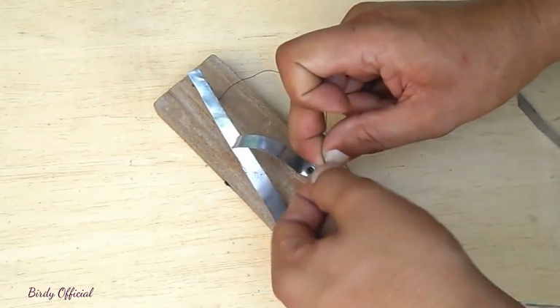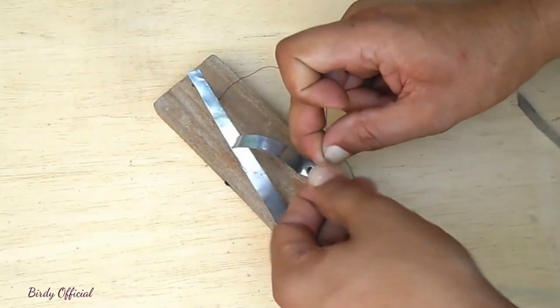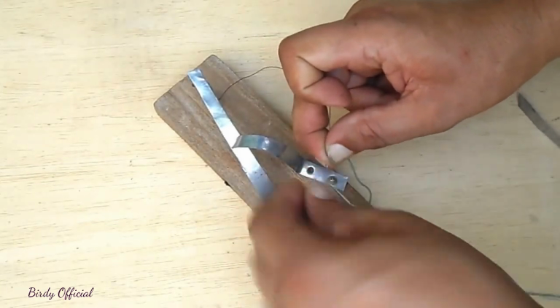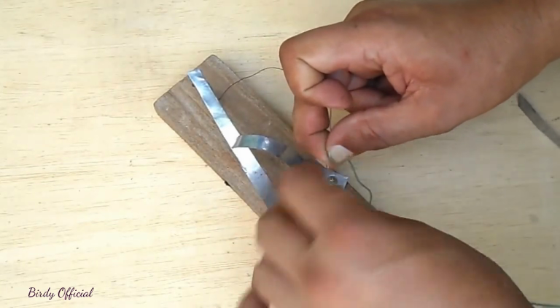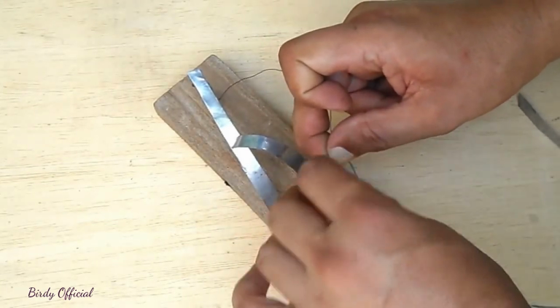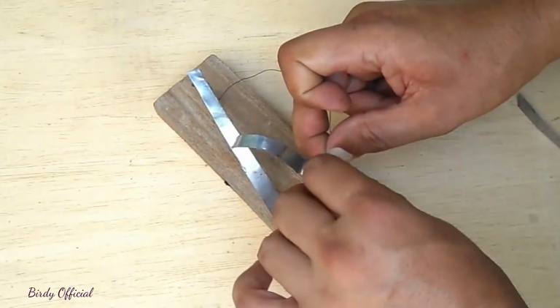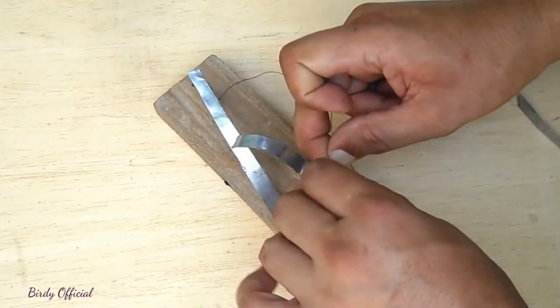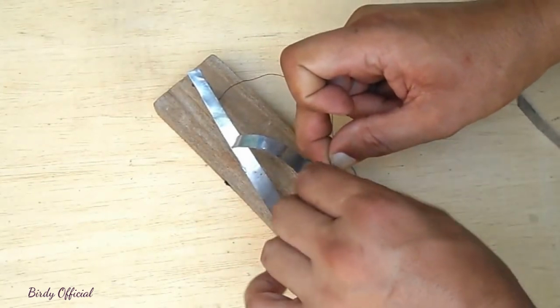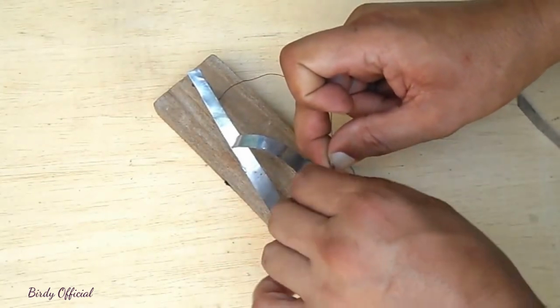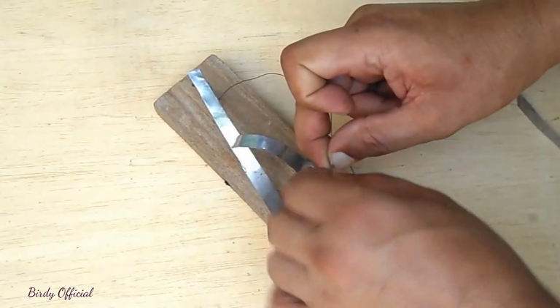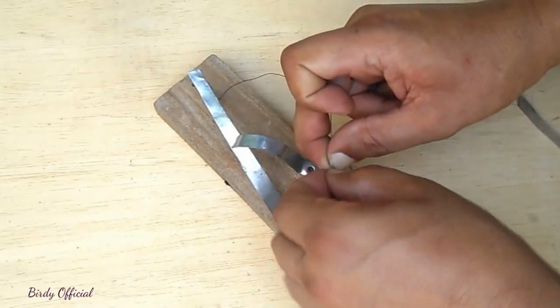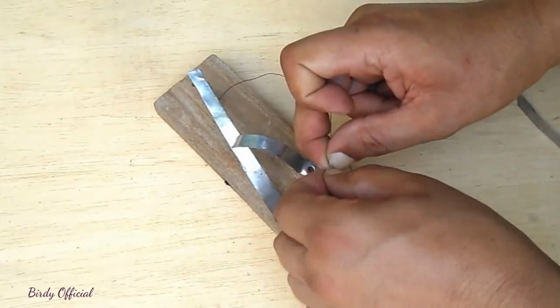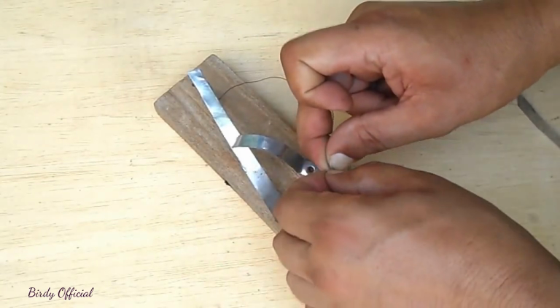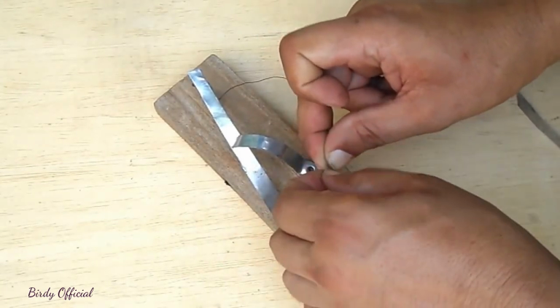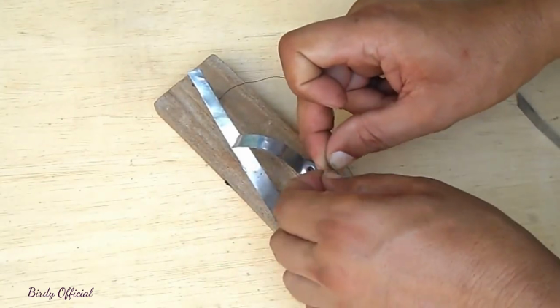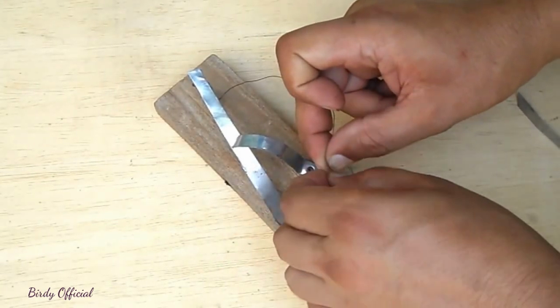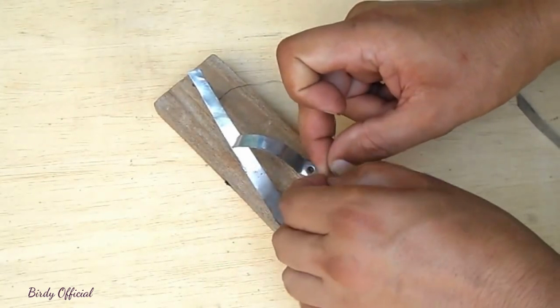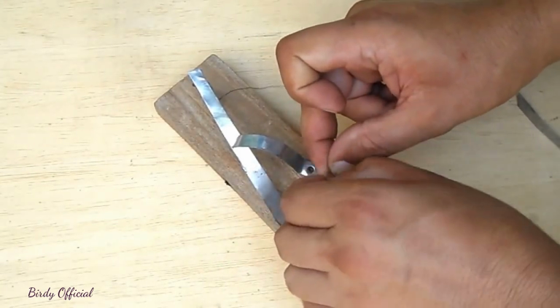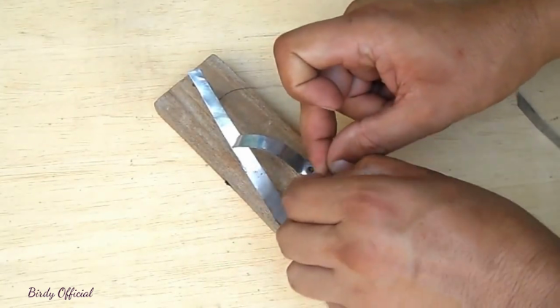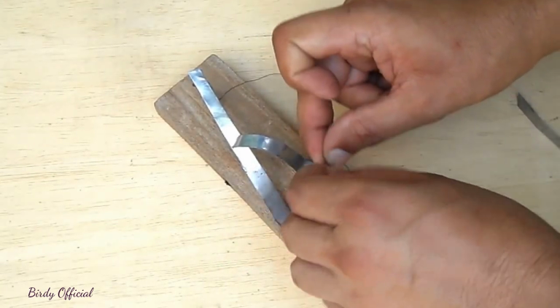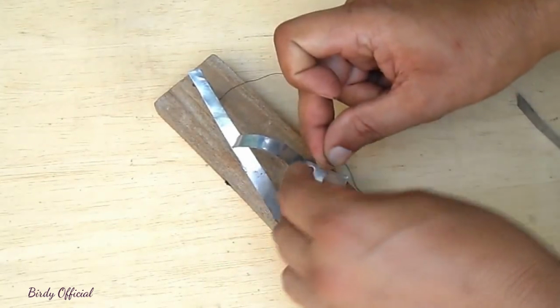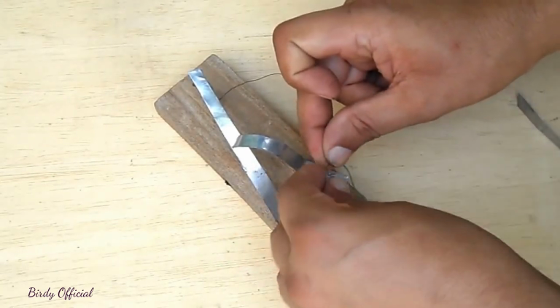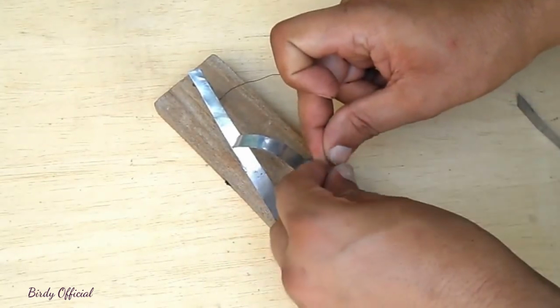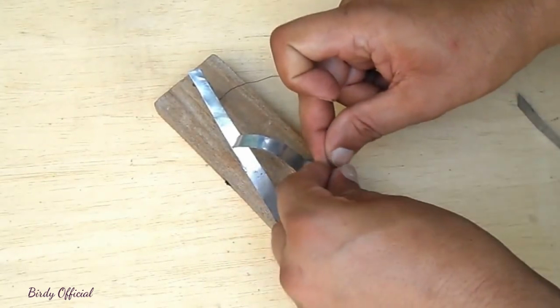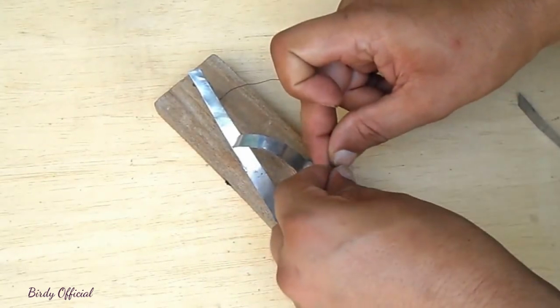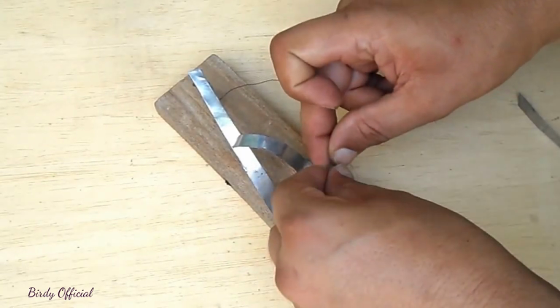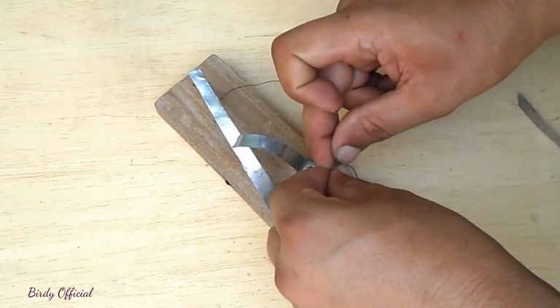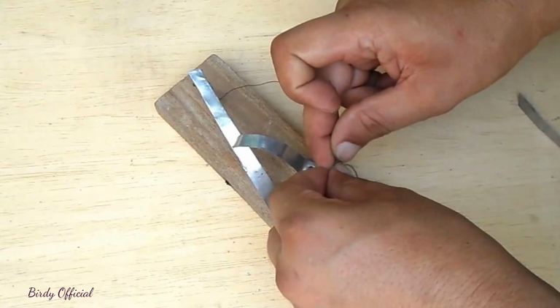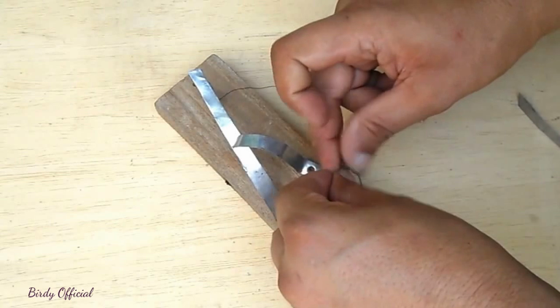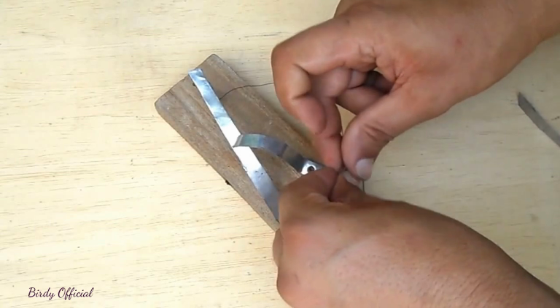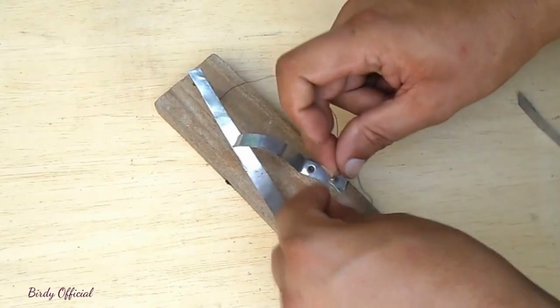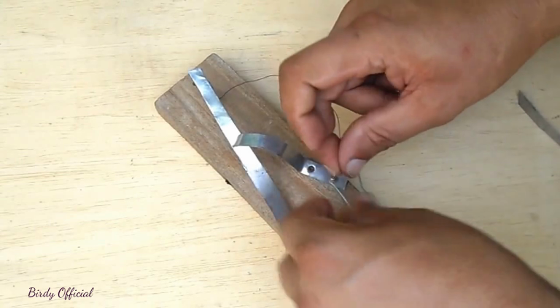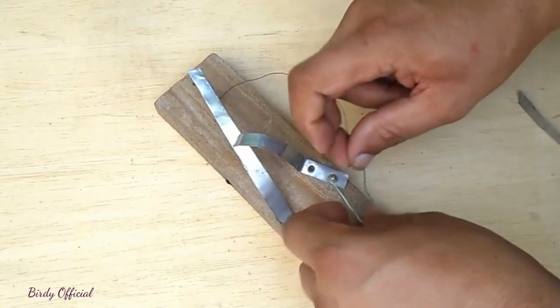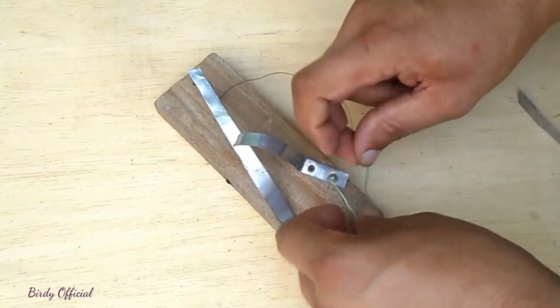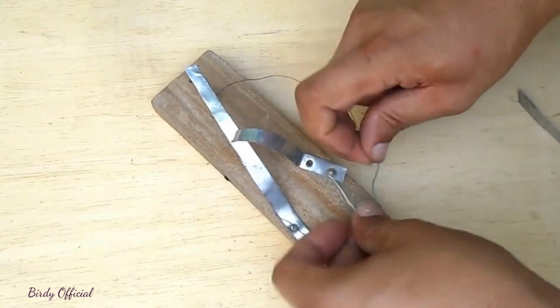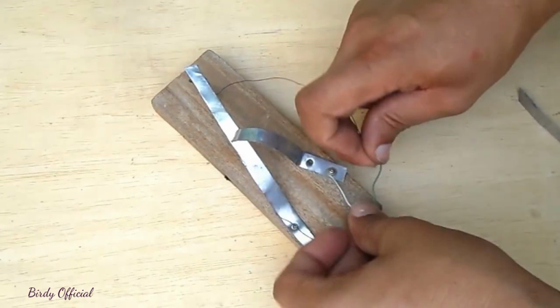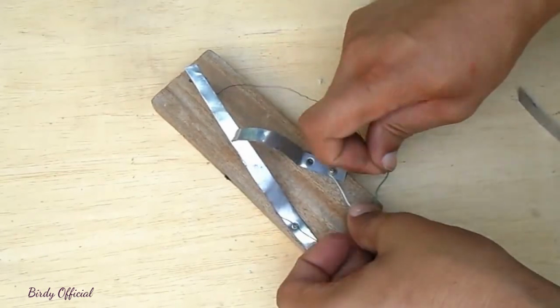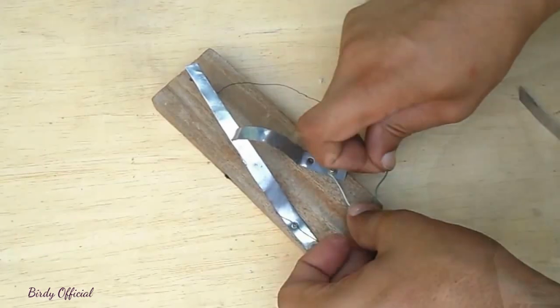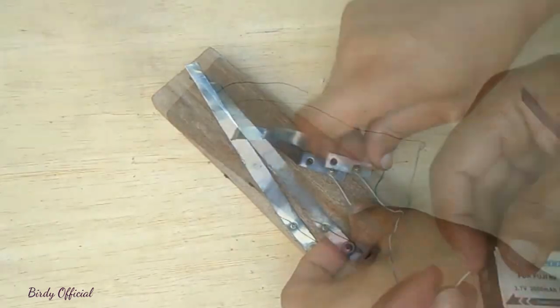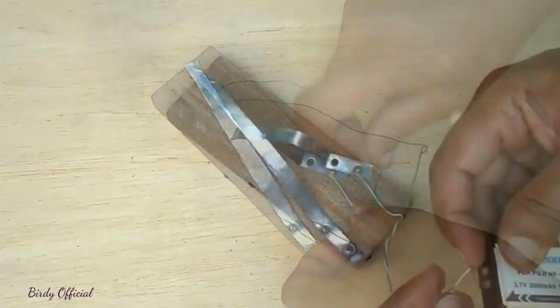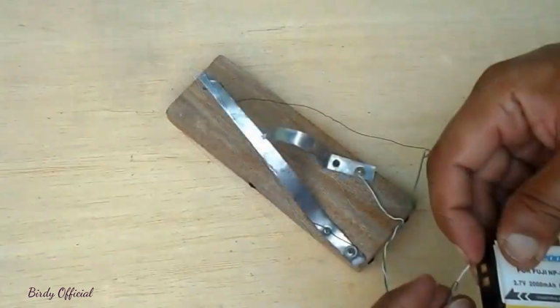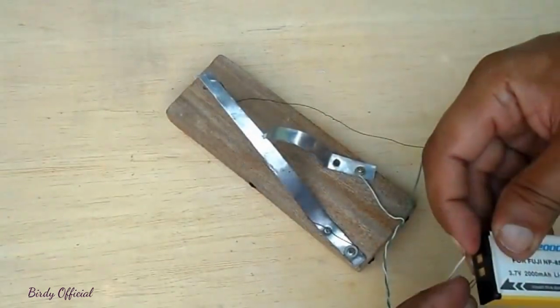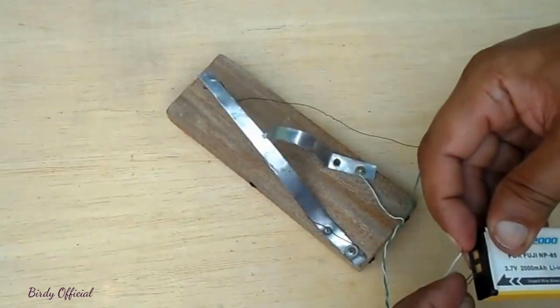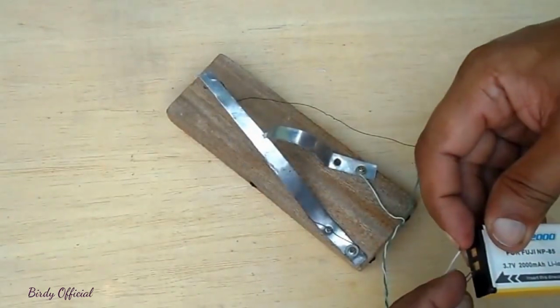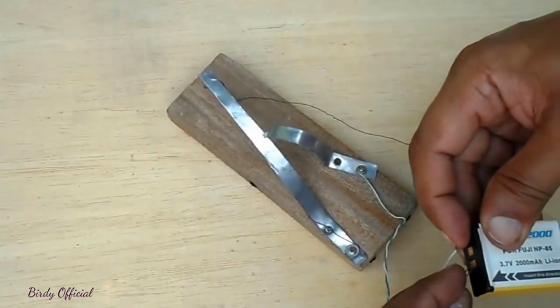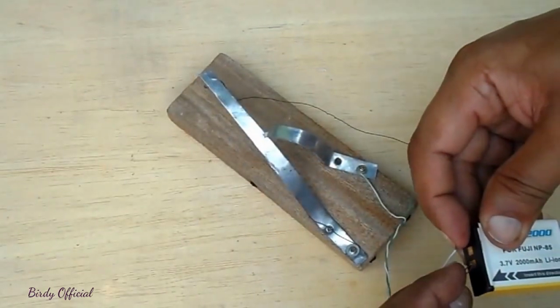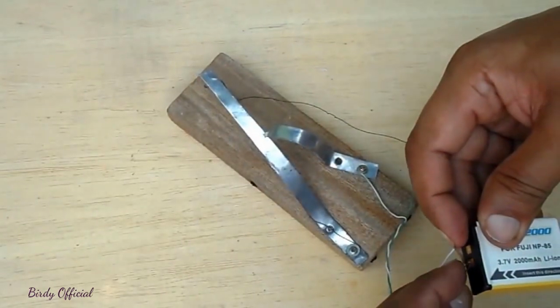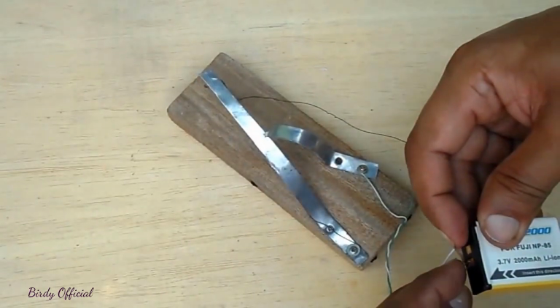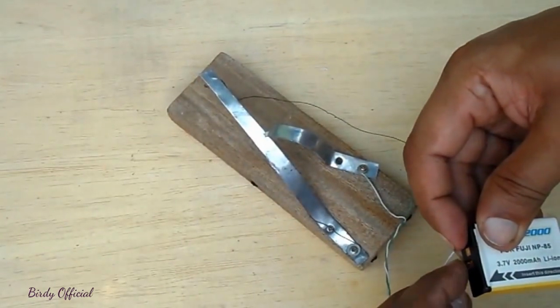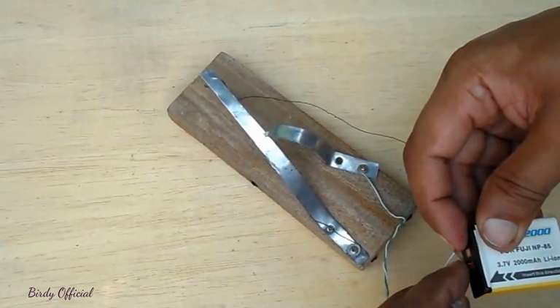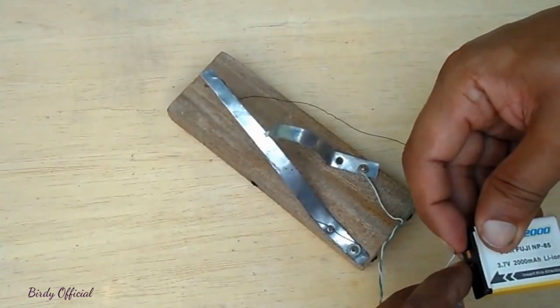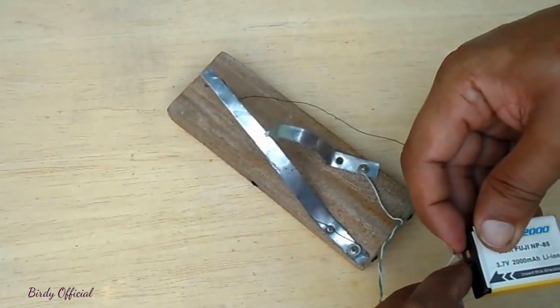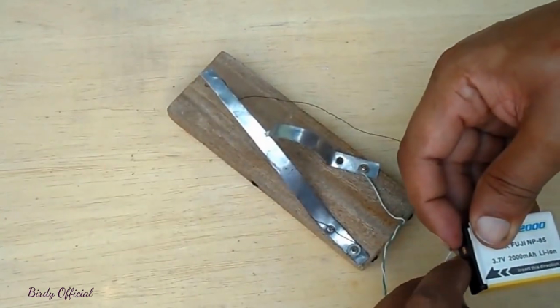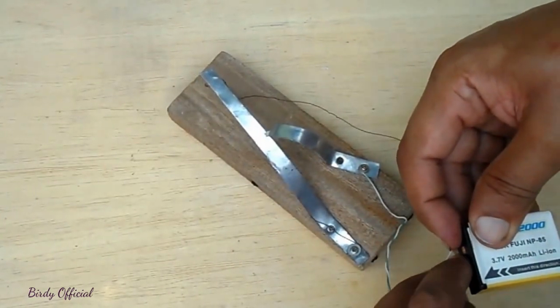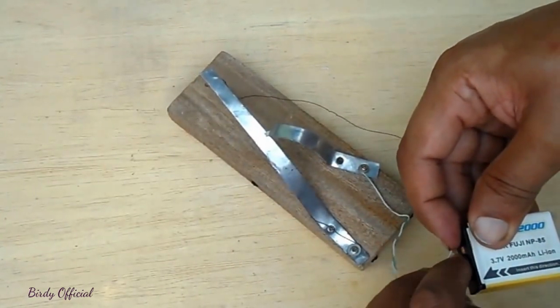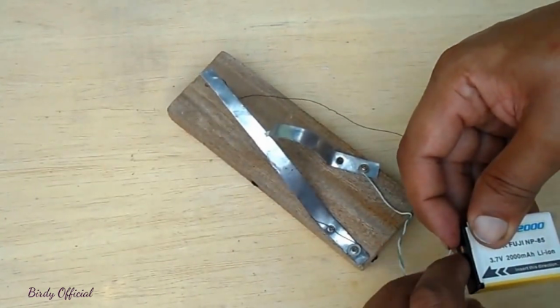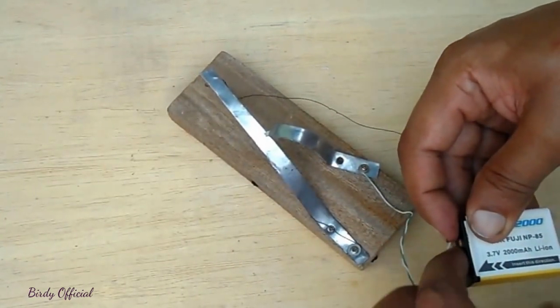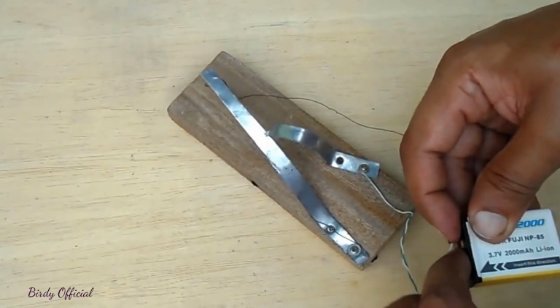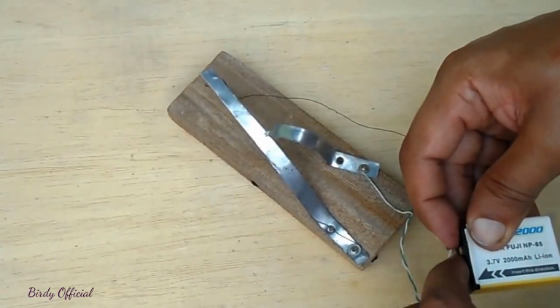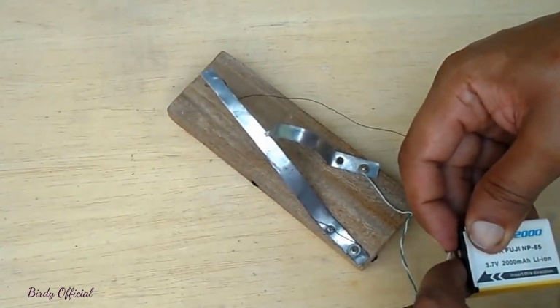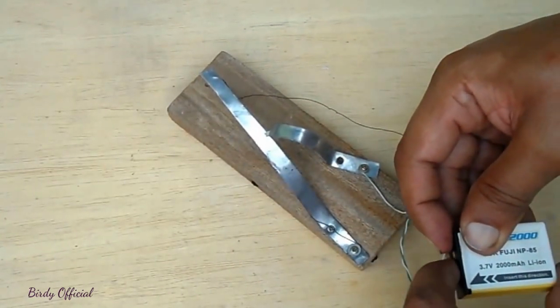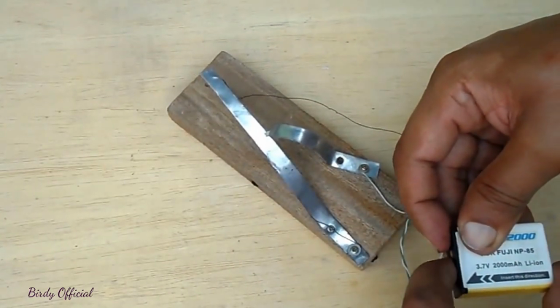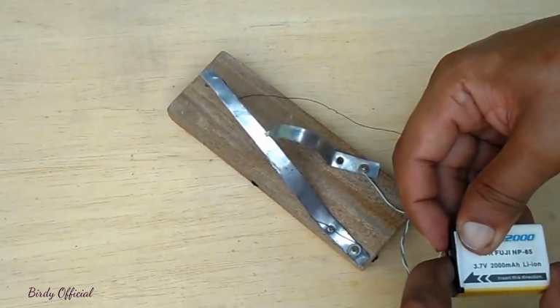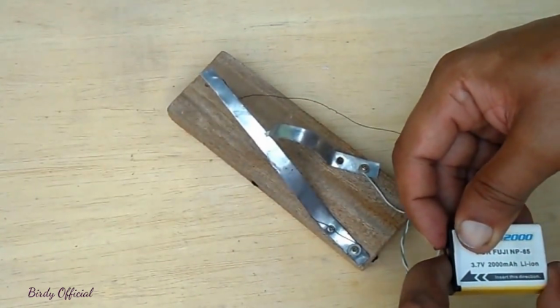Connect one end of the coil with the armature and the other with a cable to connect with the battery. That's all — our bell is ready. Let's give it a try by applying the current.